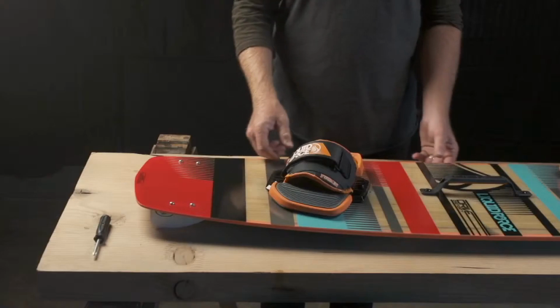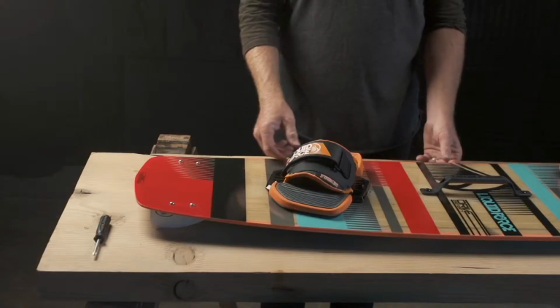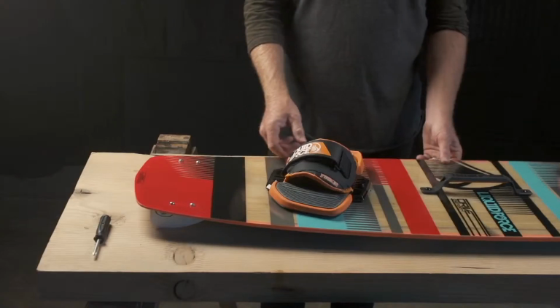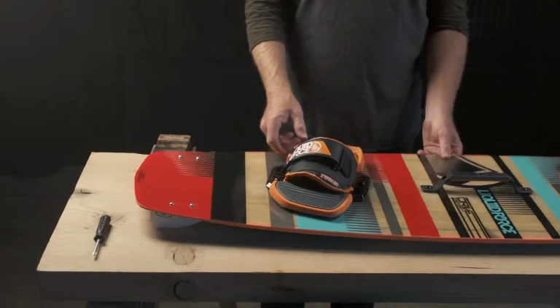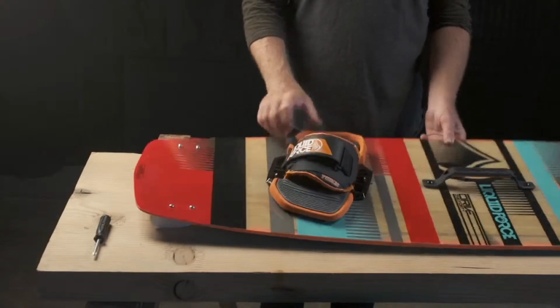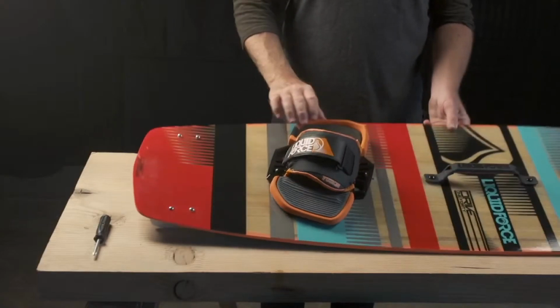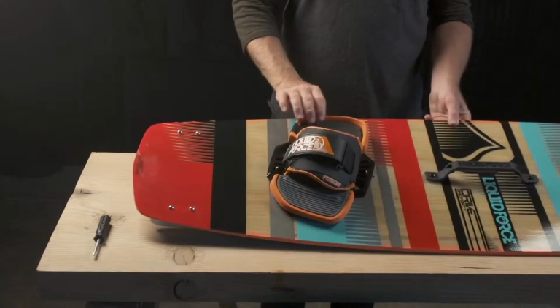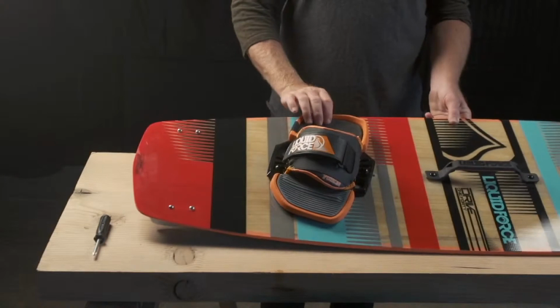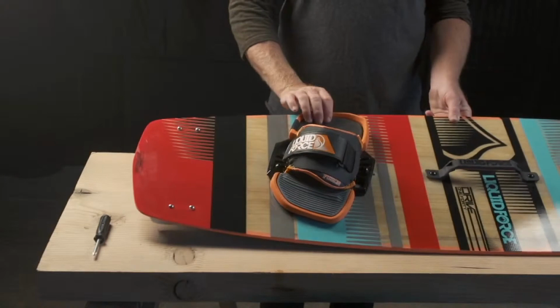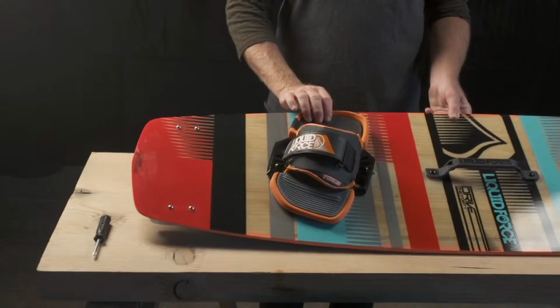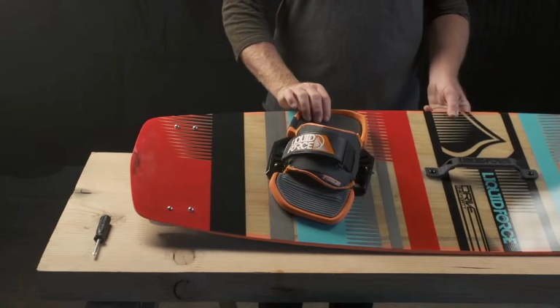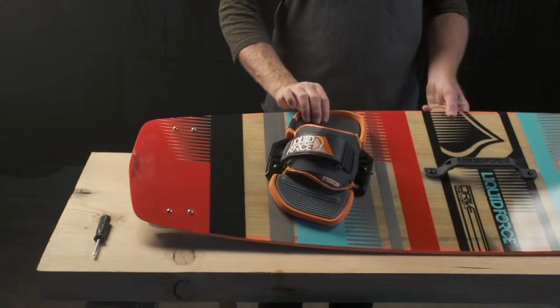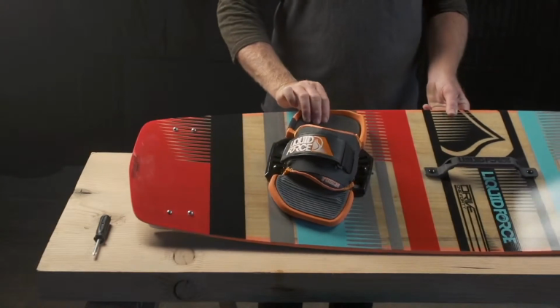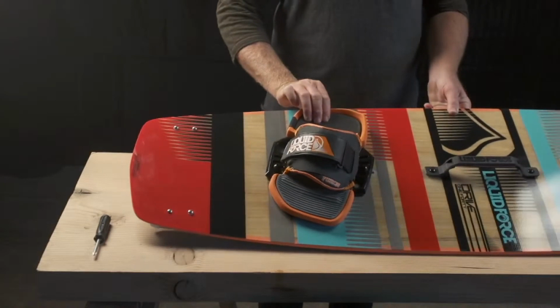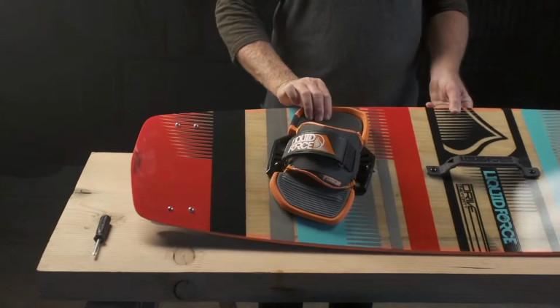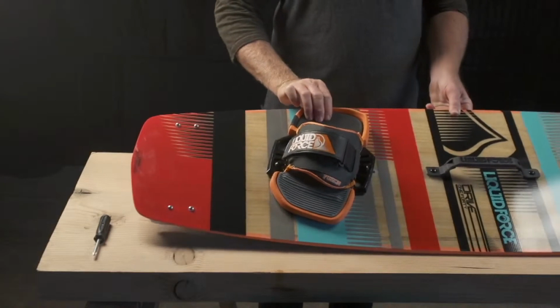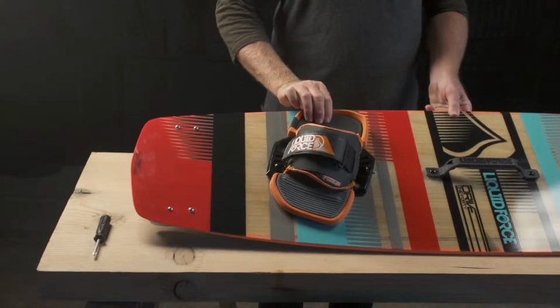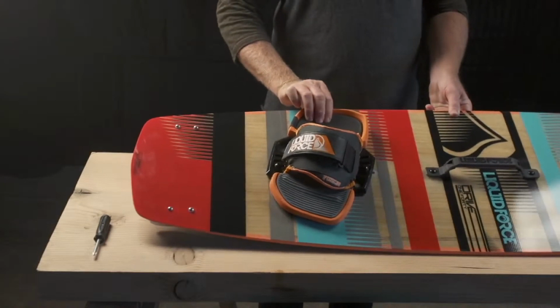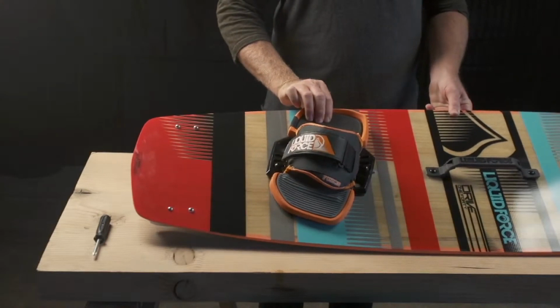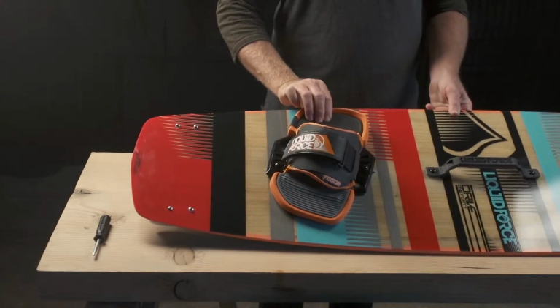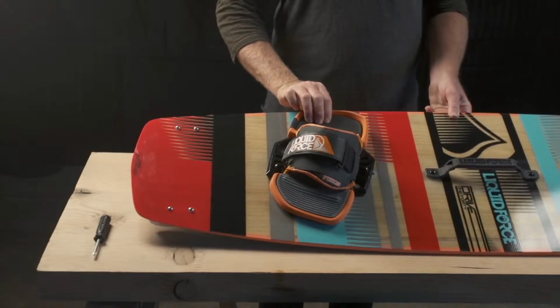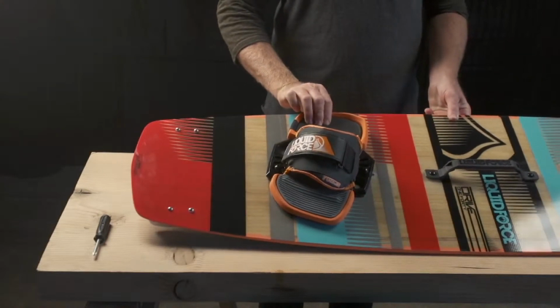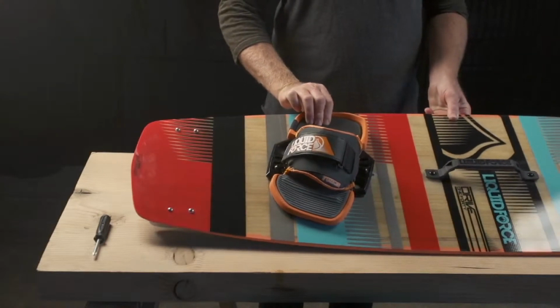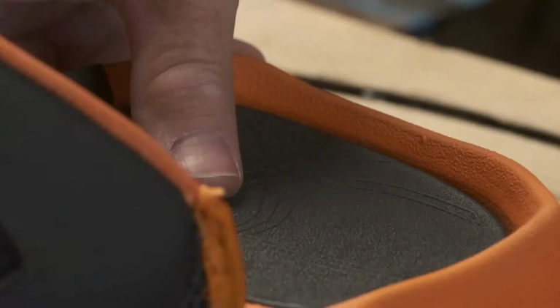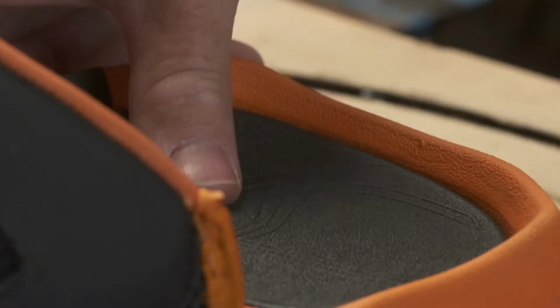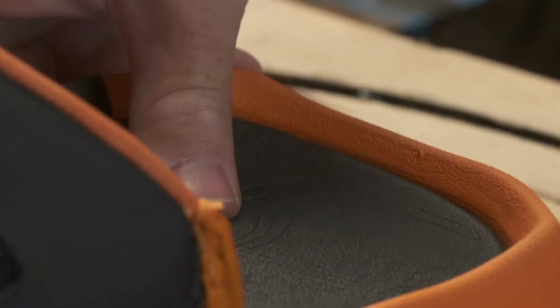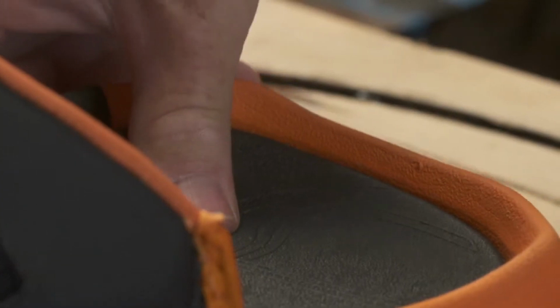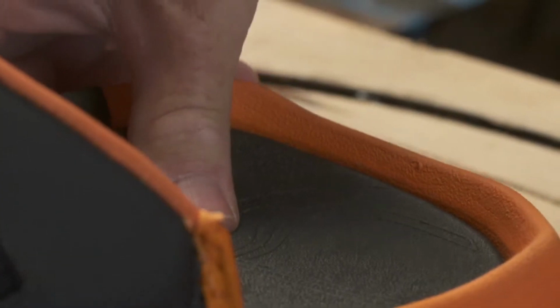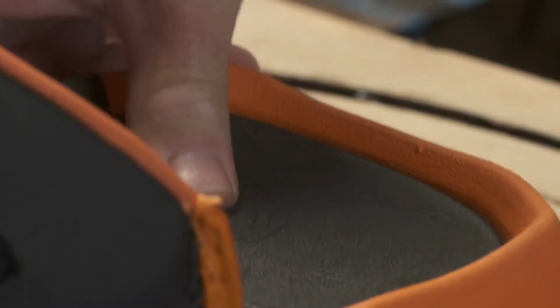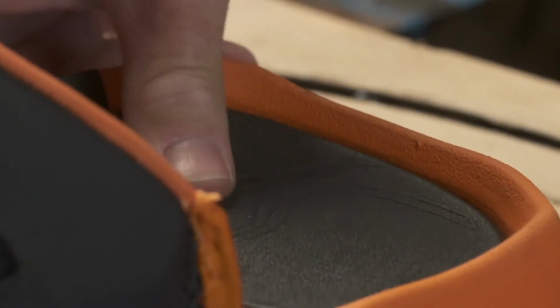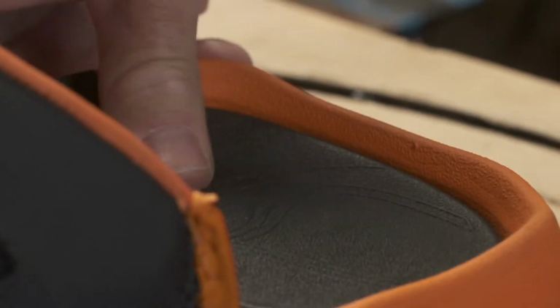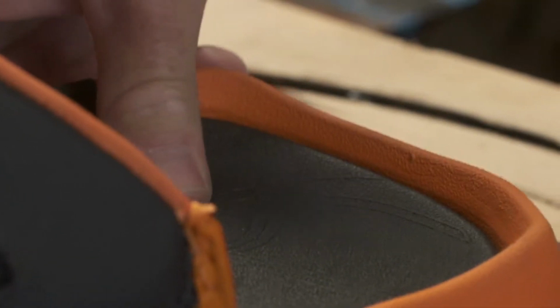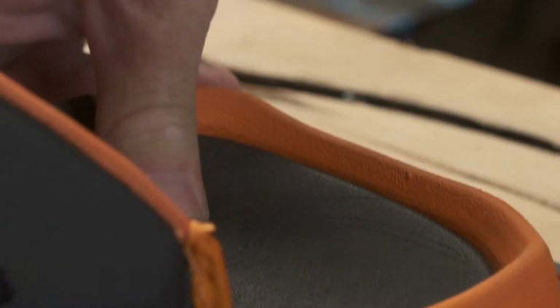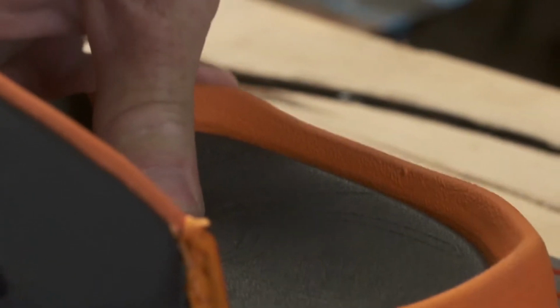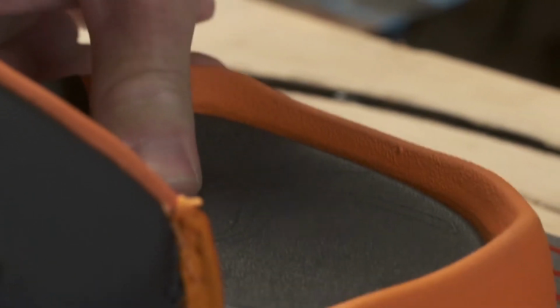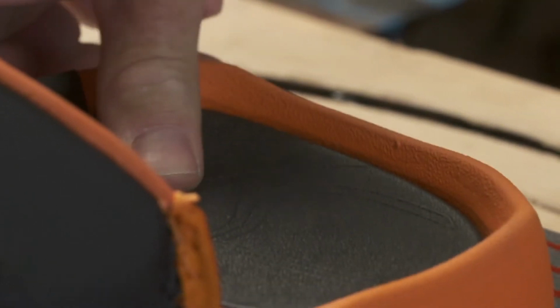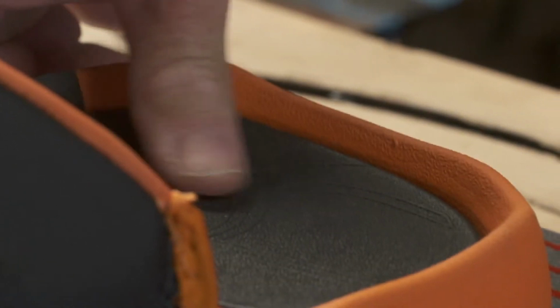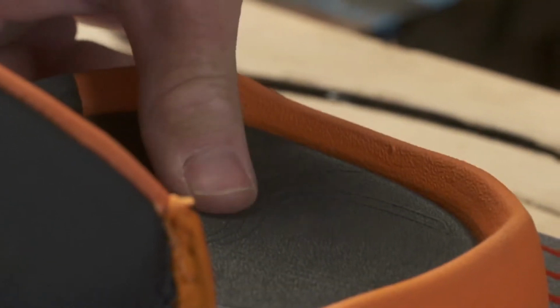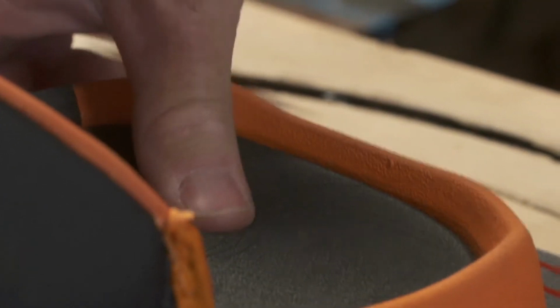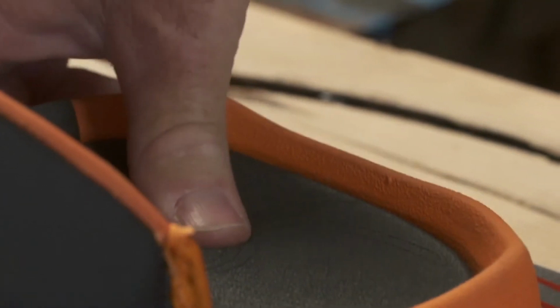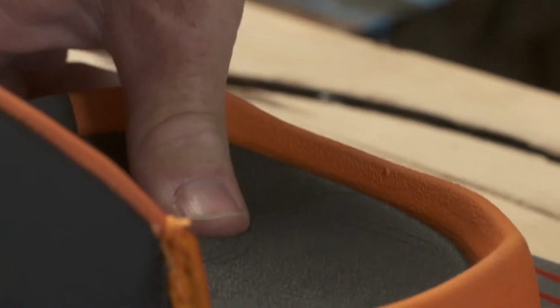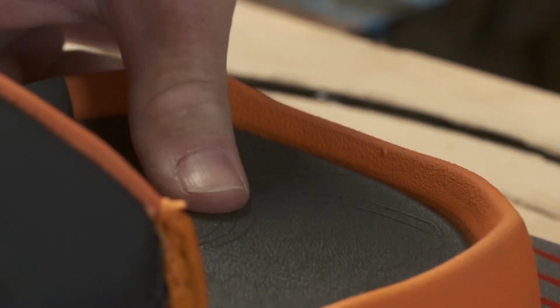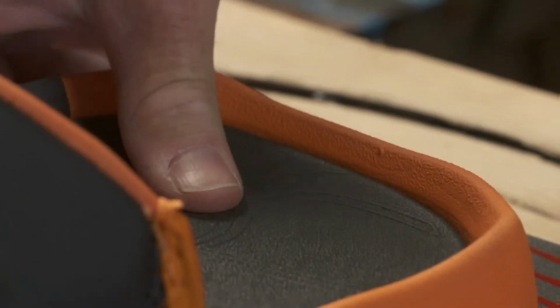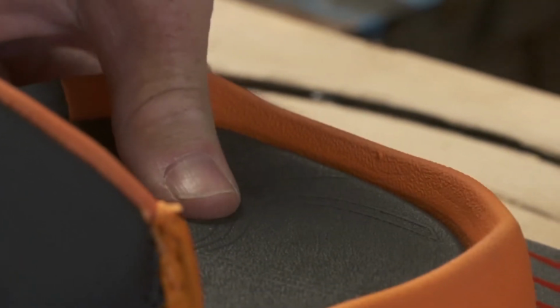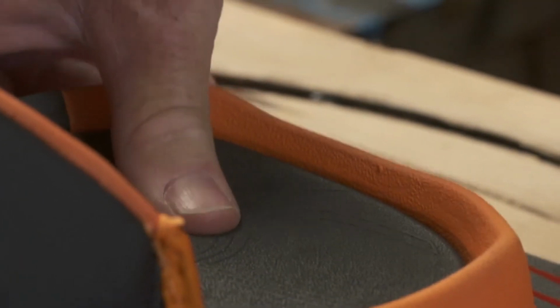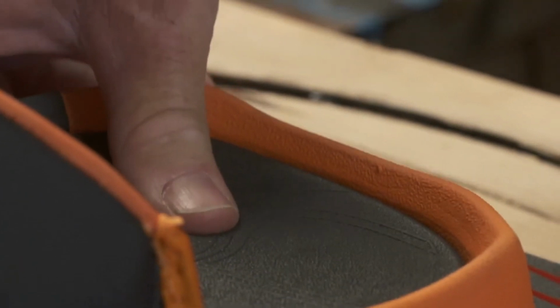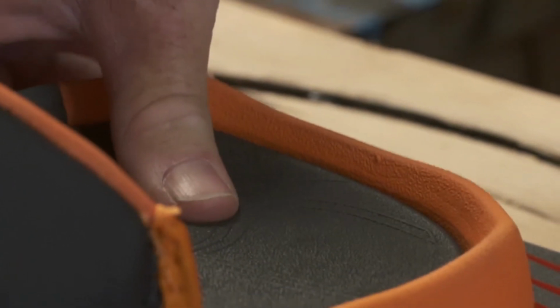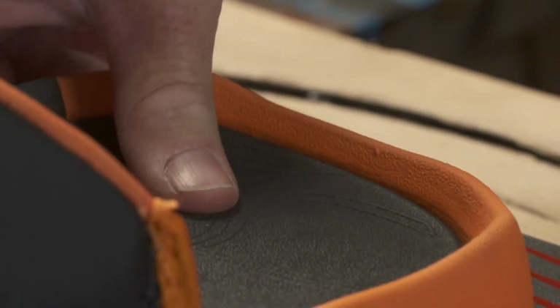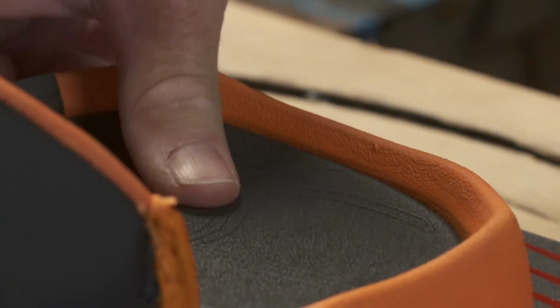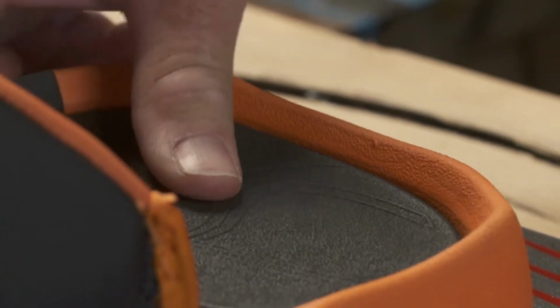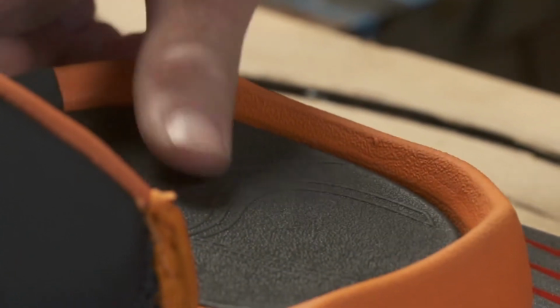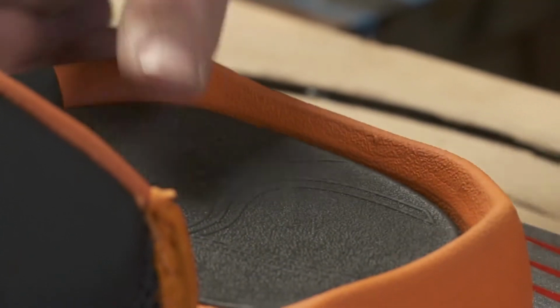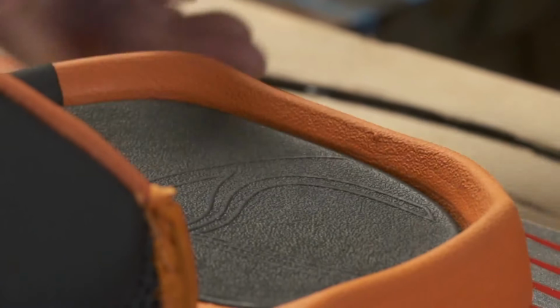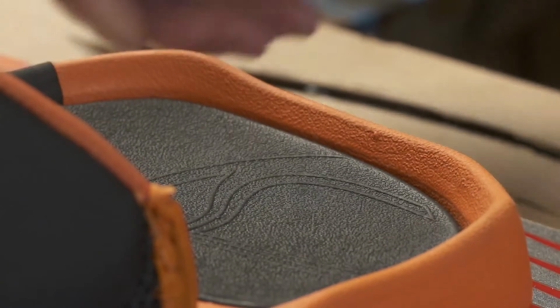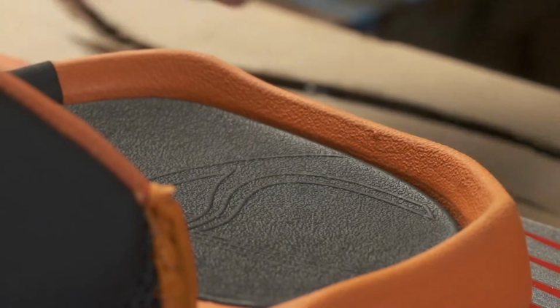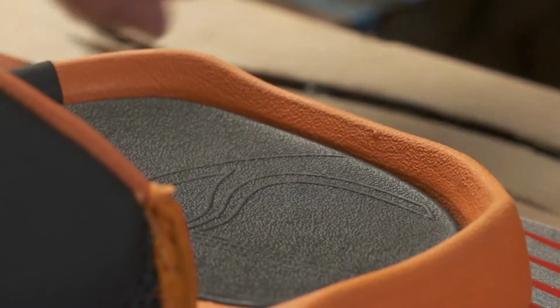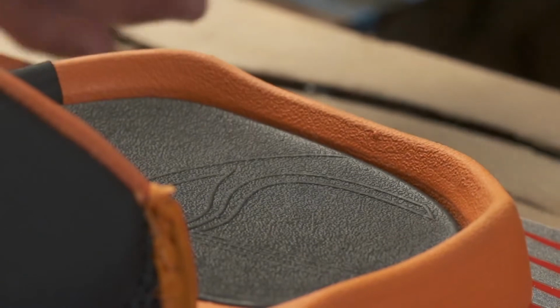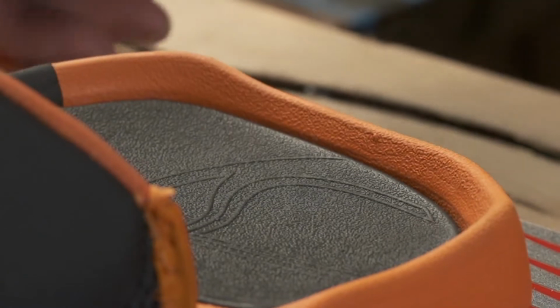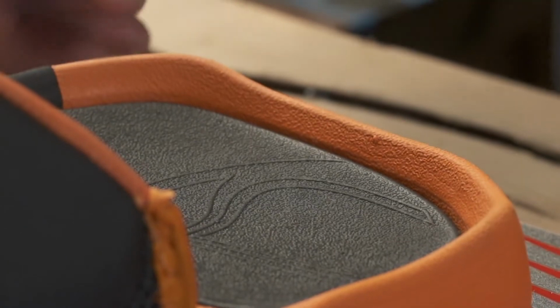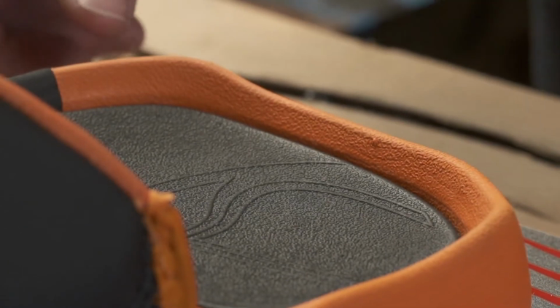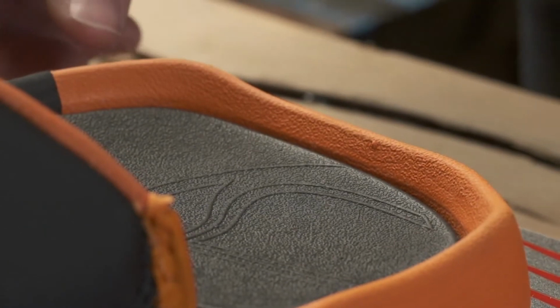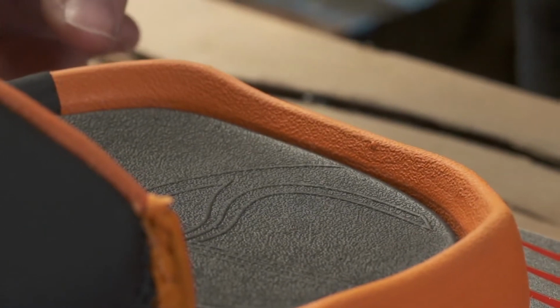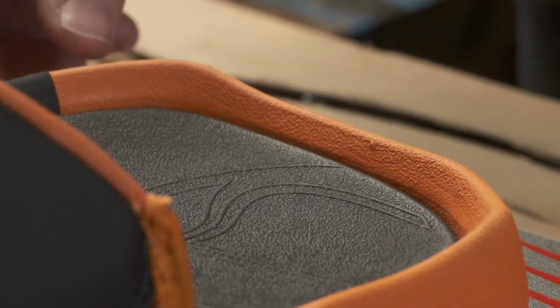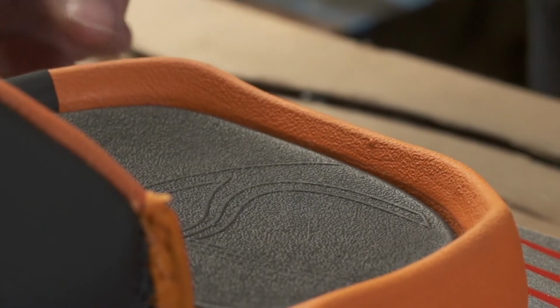A high definition raised heel cup locks the rider's foot in a secure place, ideal for jumping.